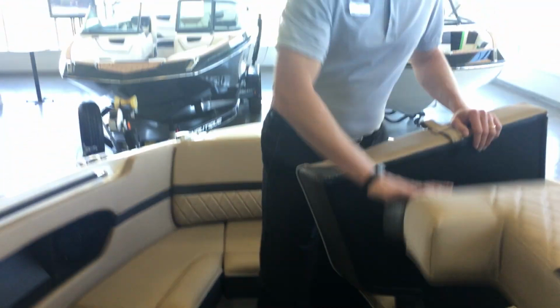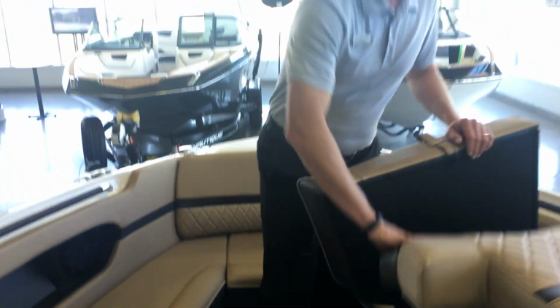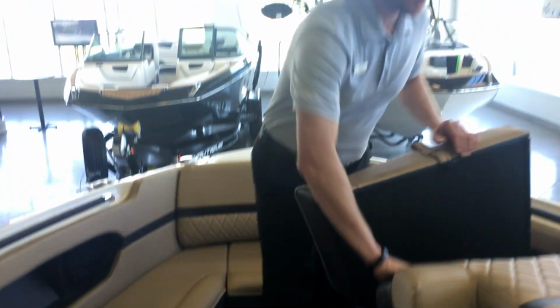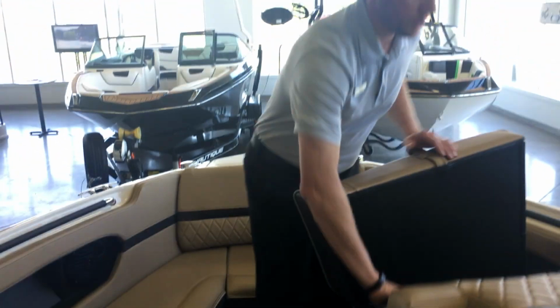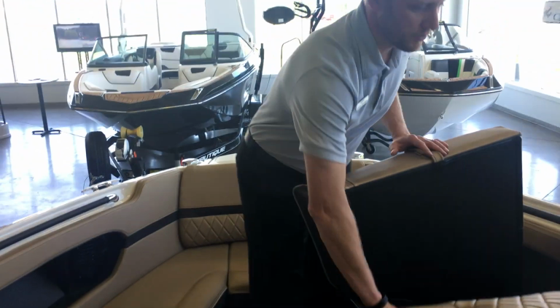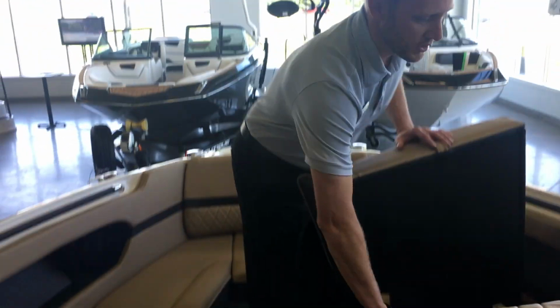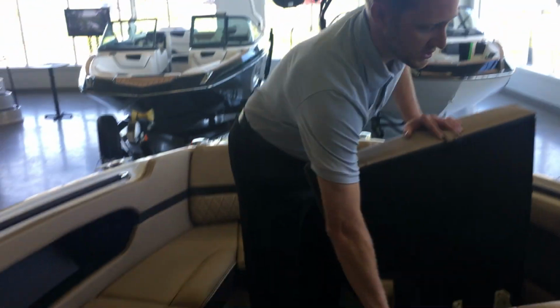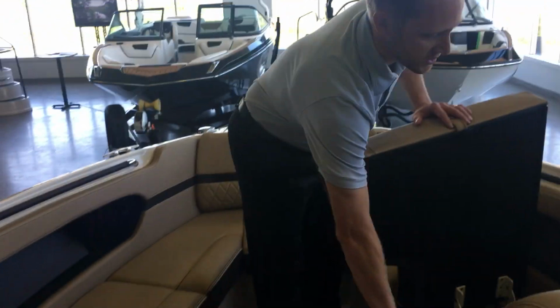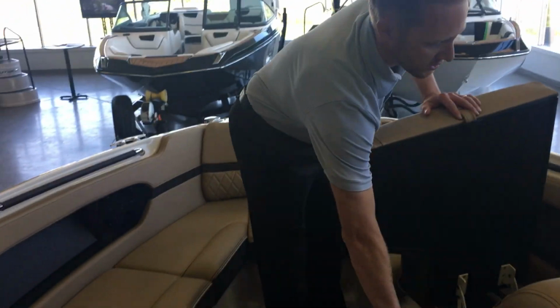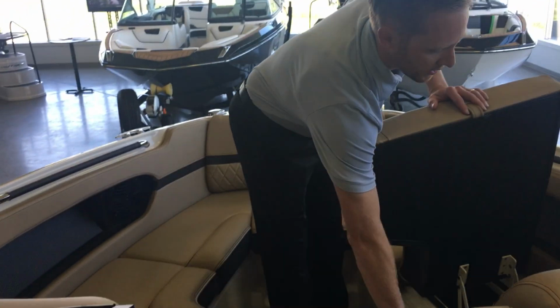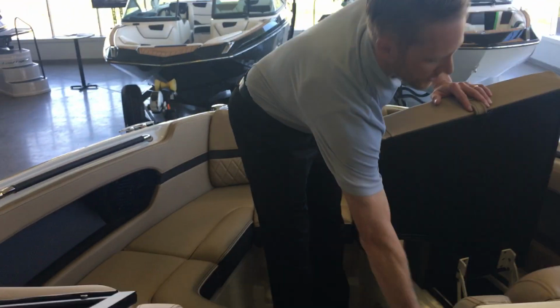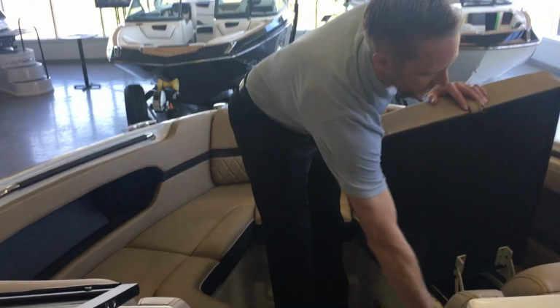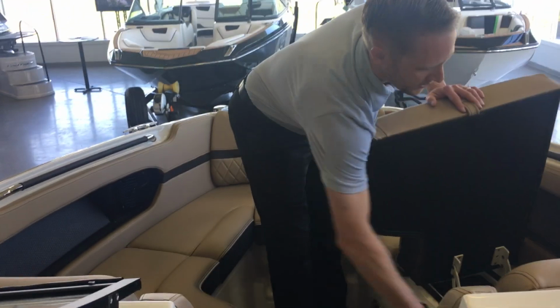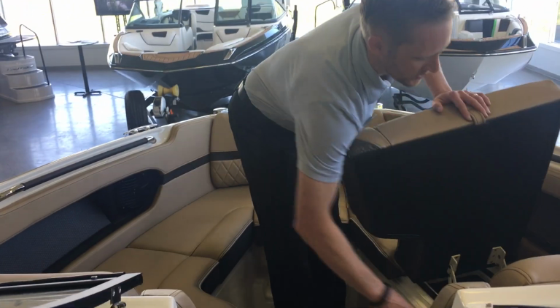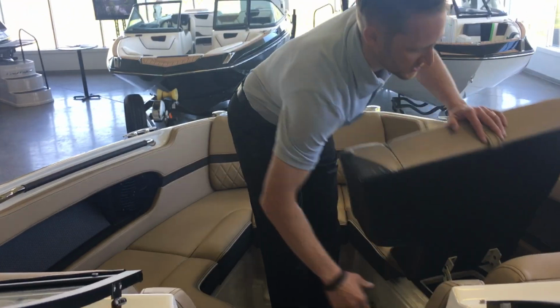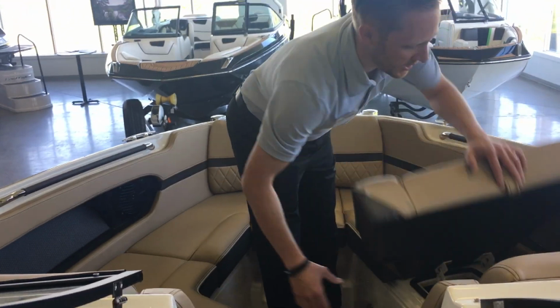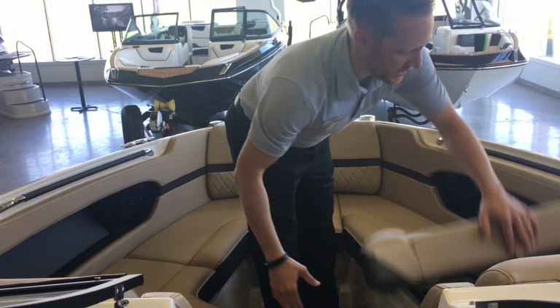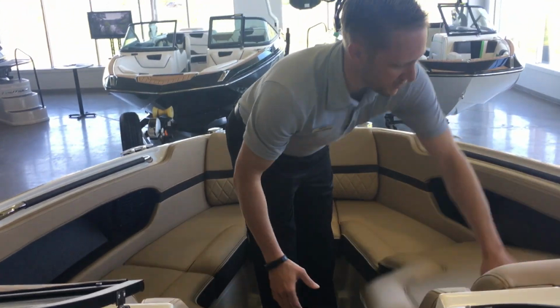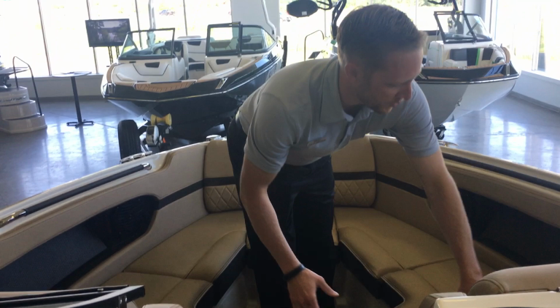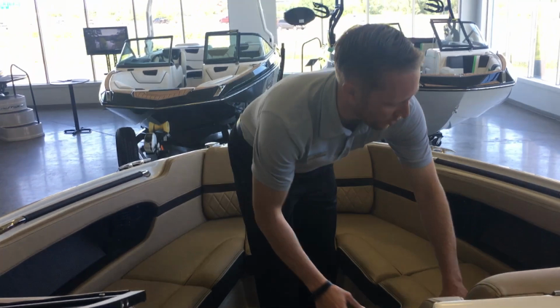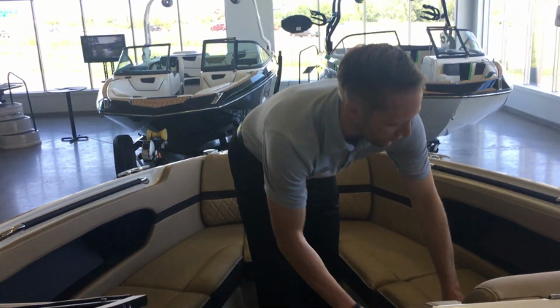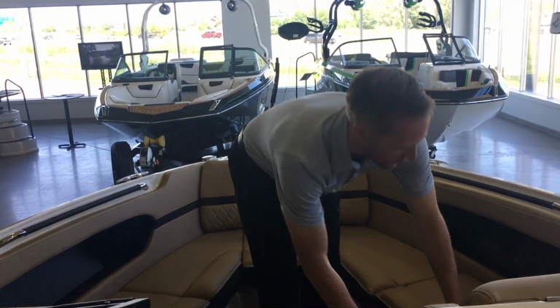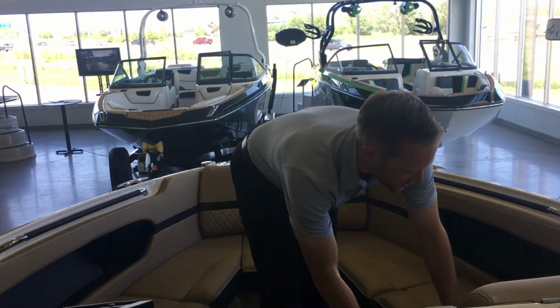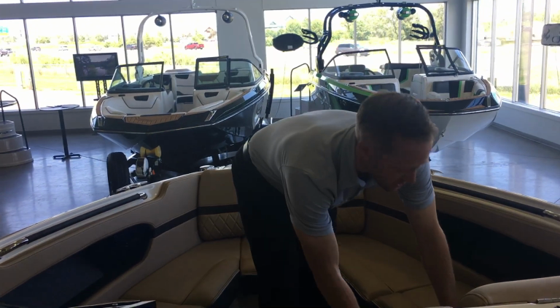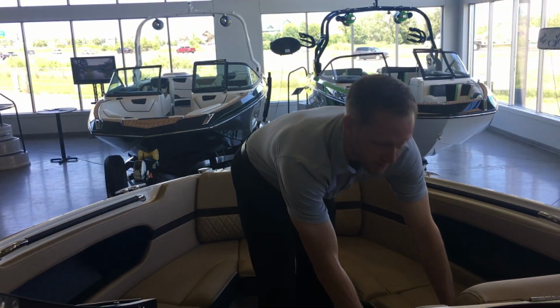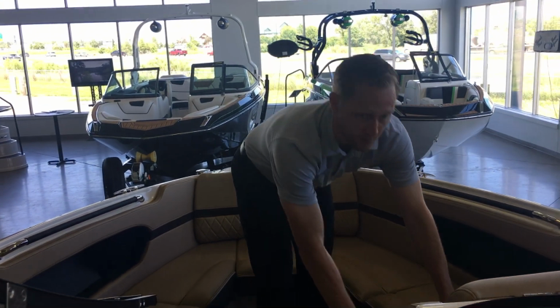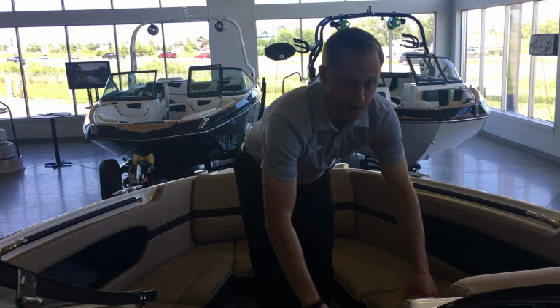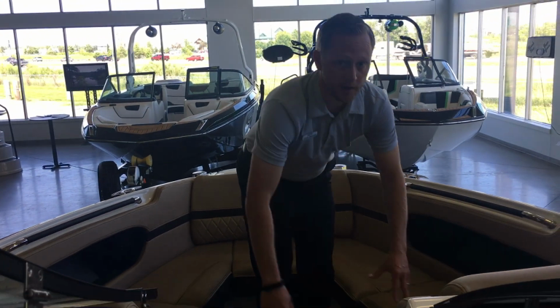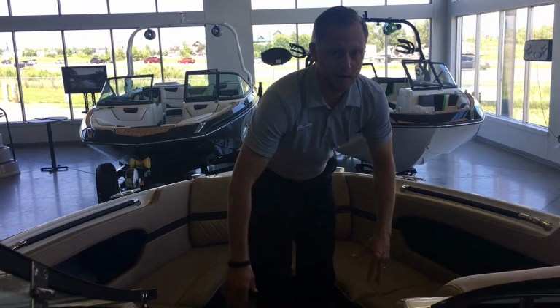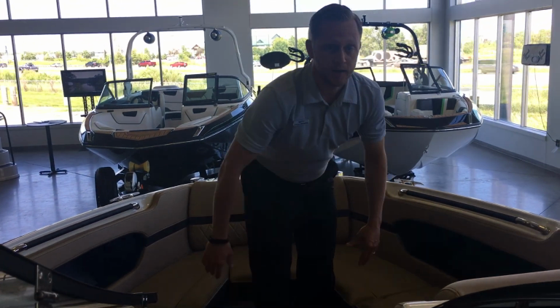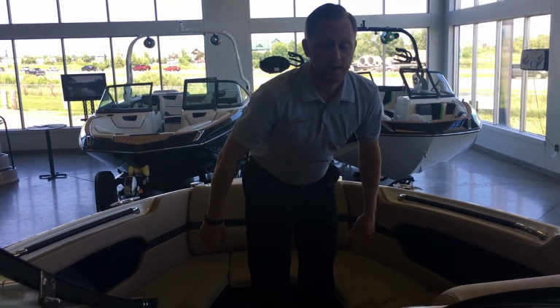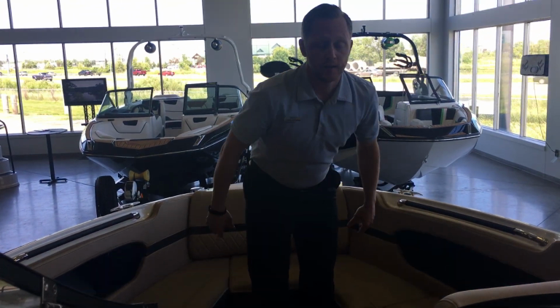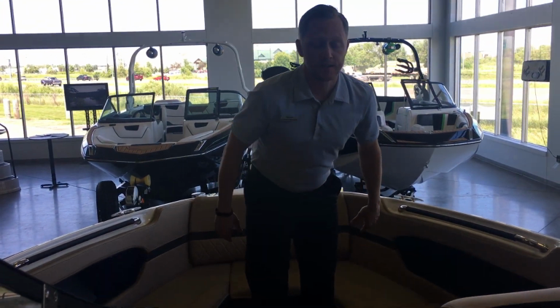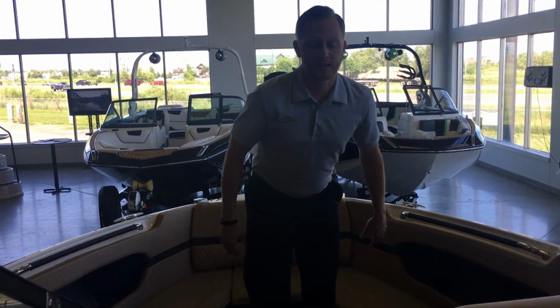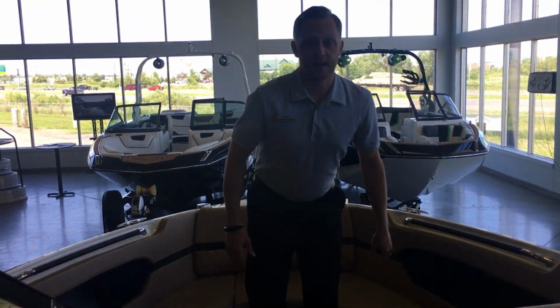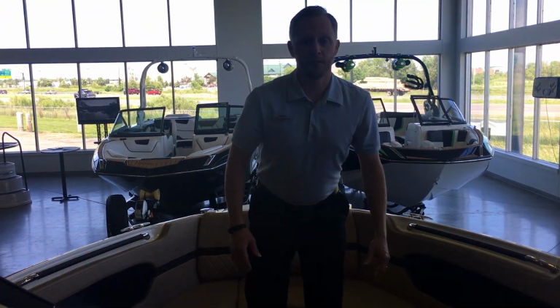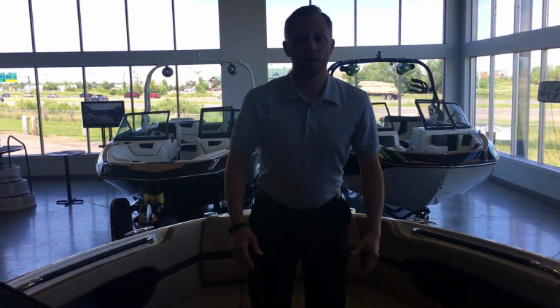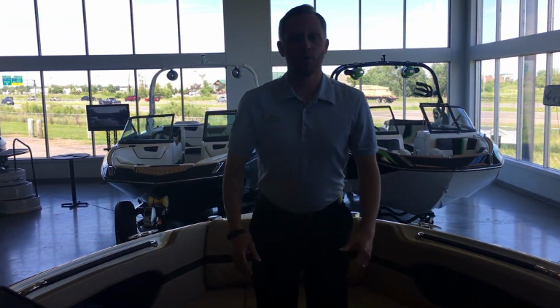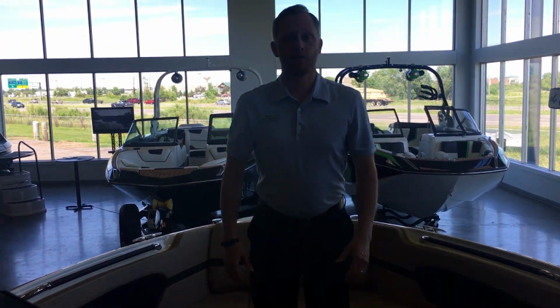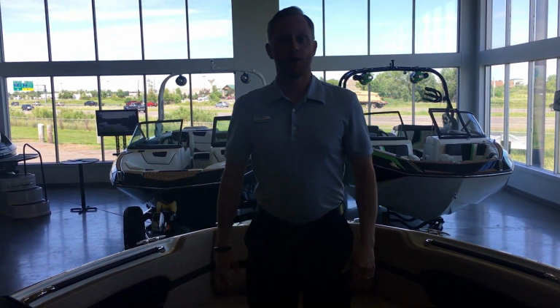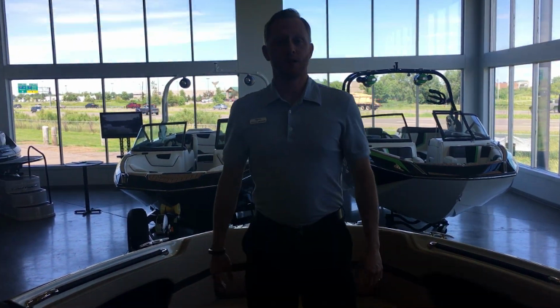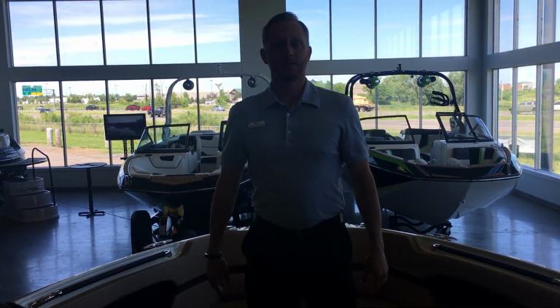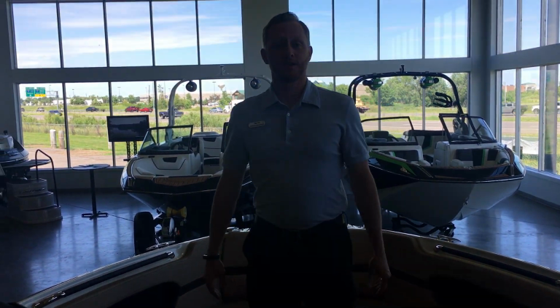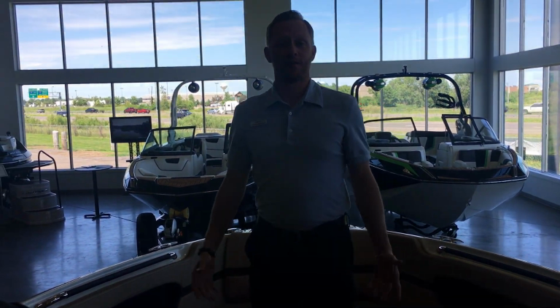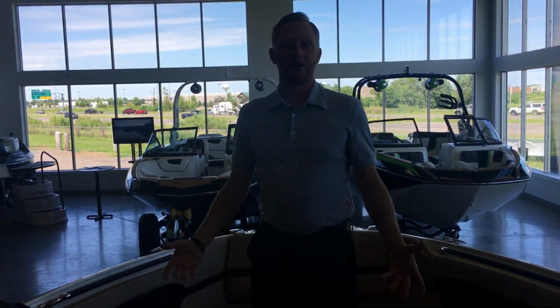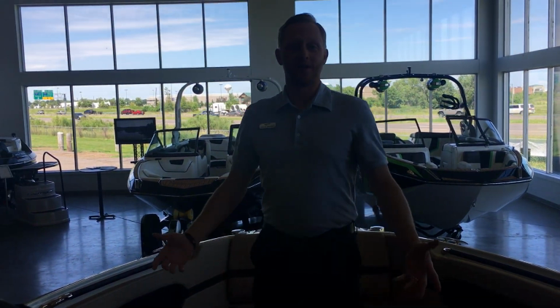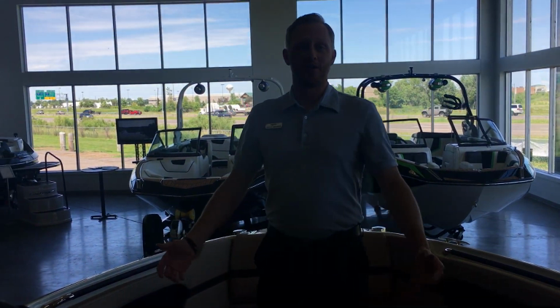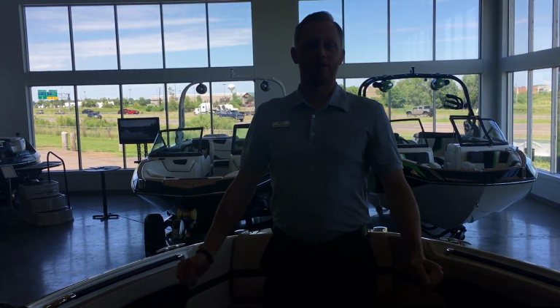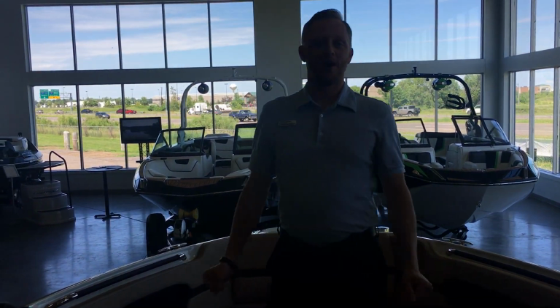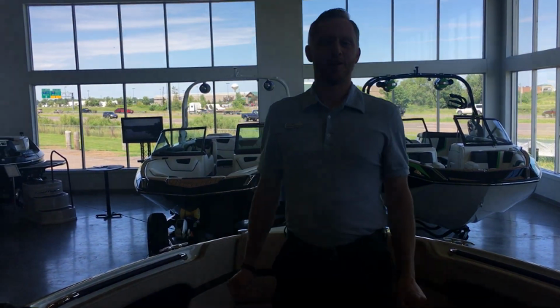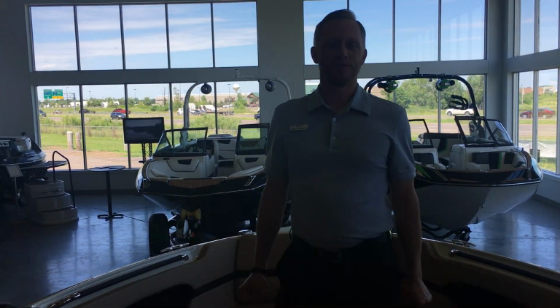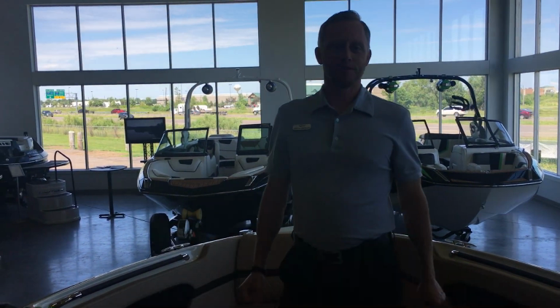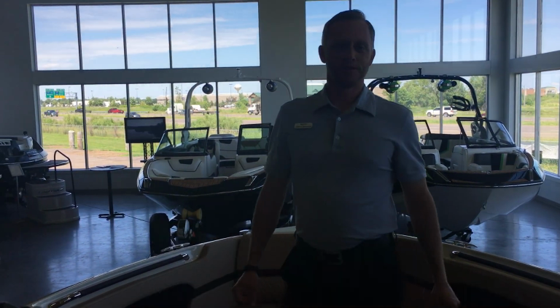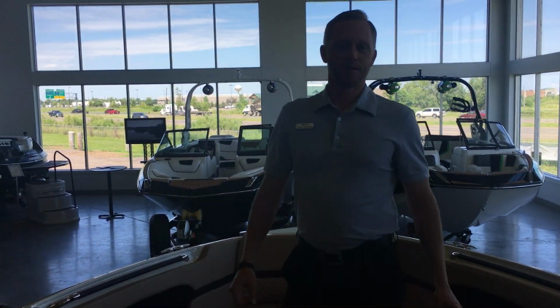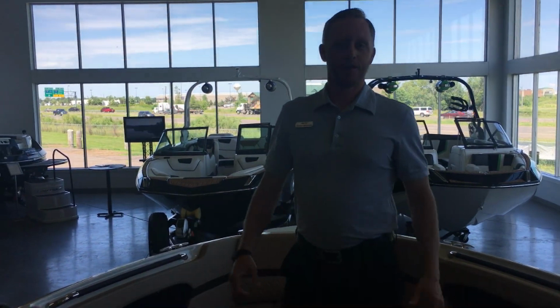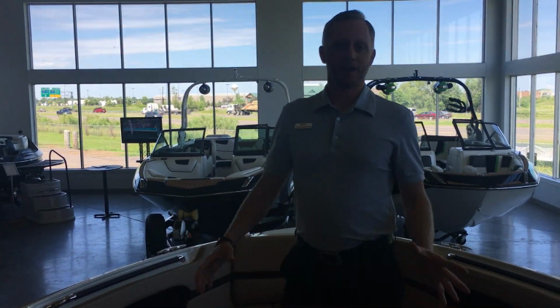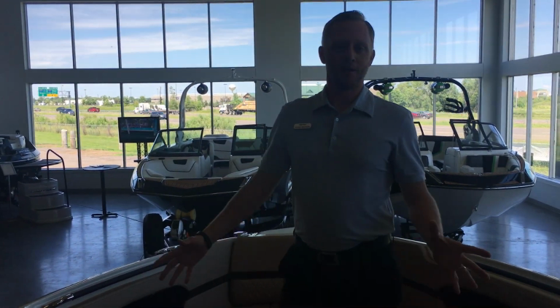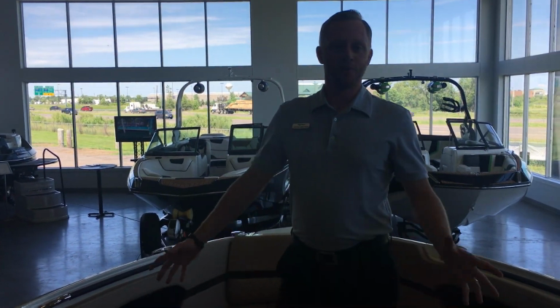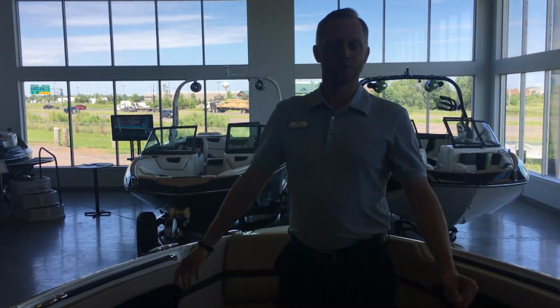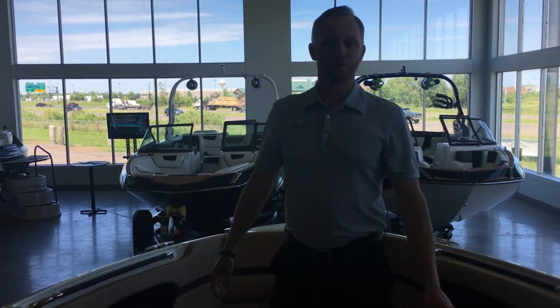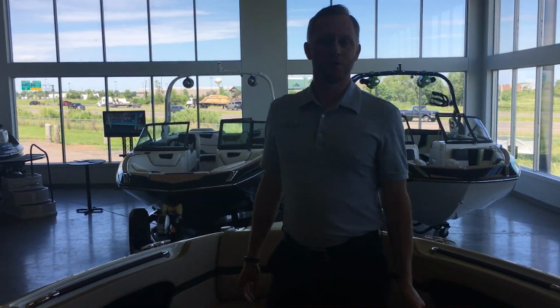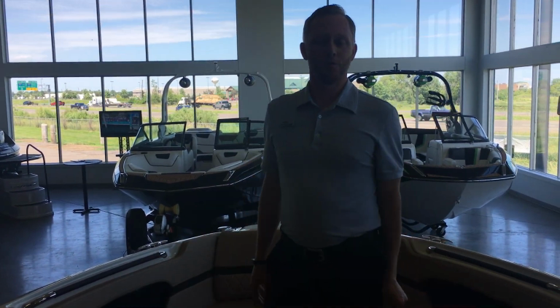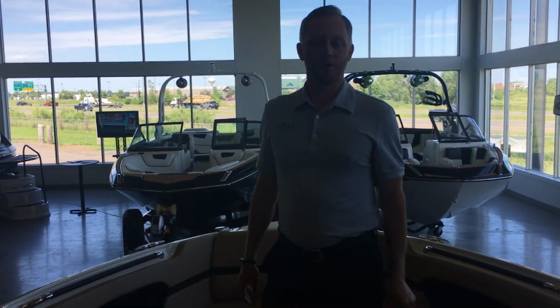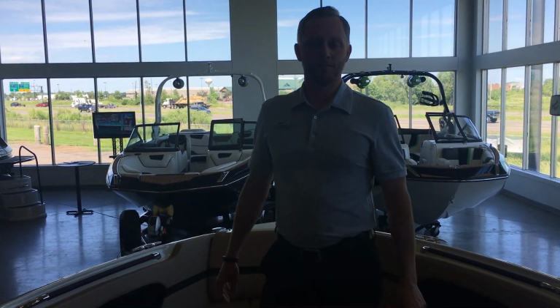So this is an exciting boat for Sea Ray, exciting boat for us. Come on down to Rogers and we'll show you more.